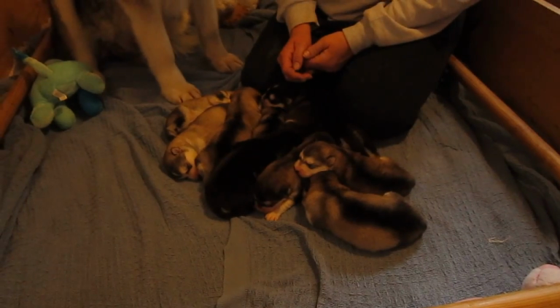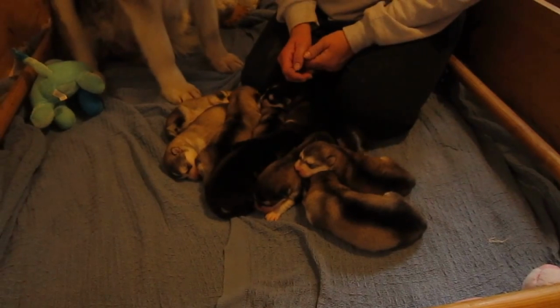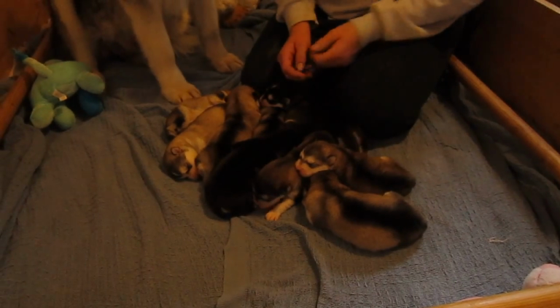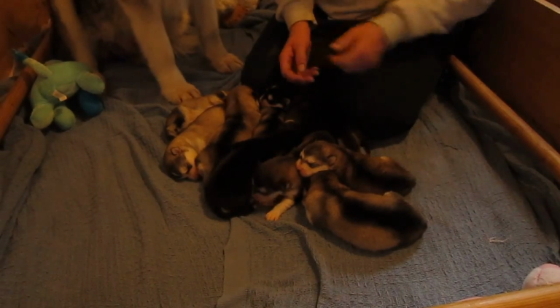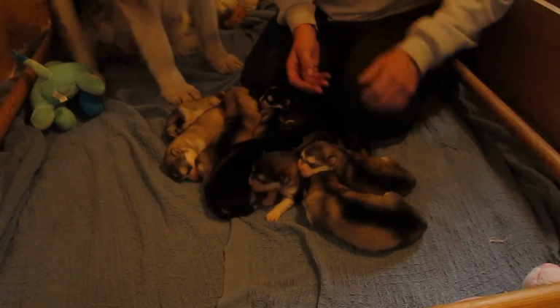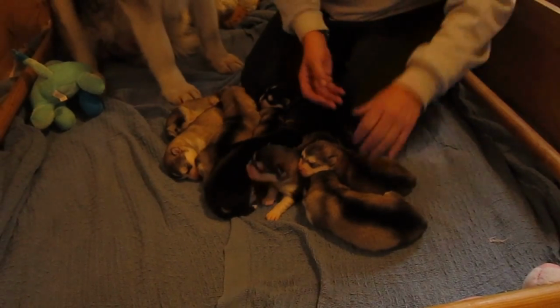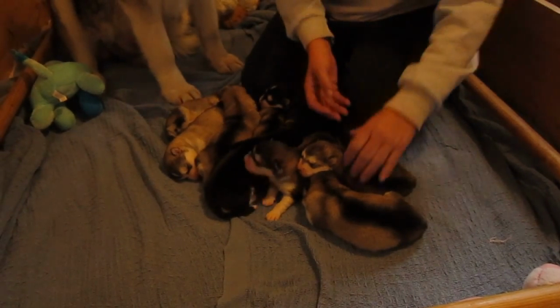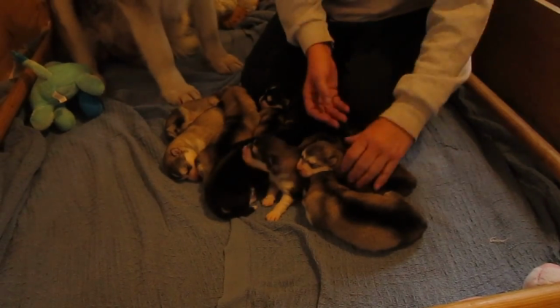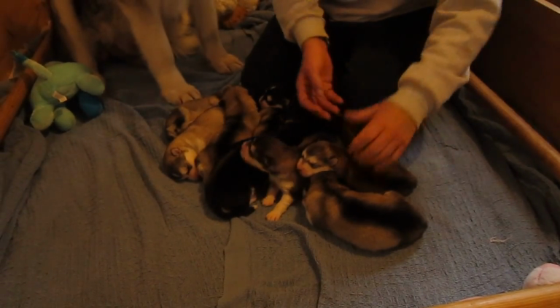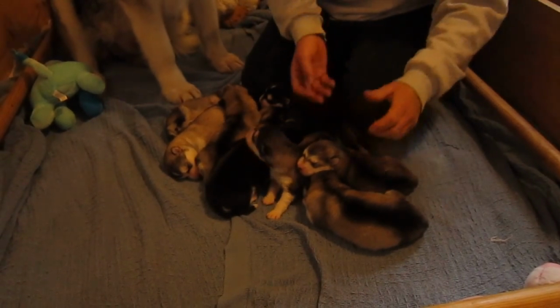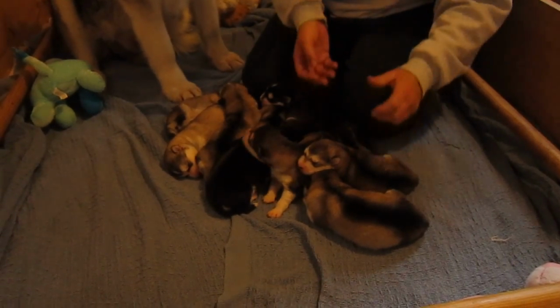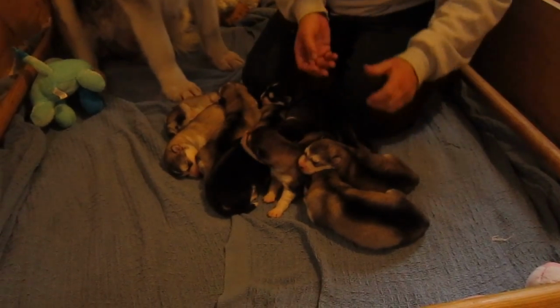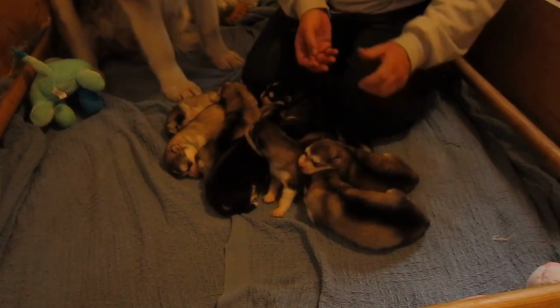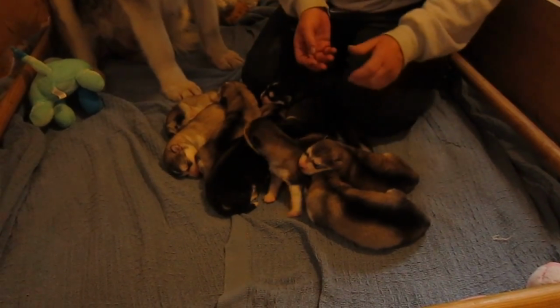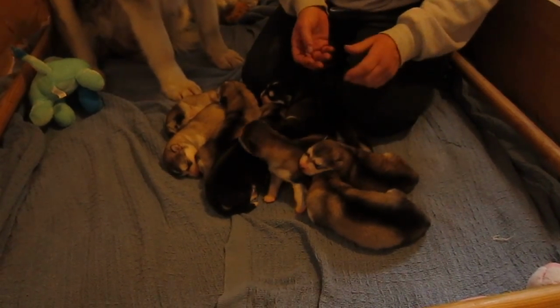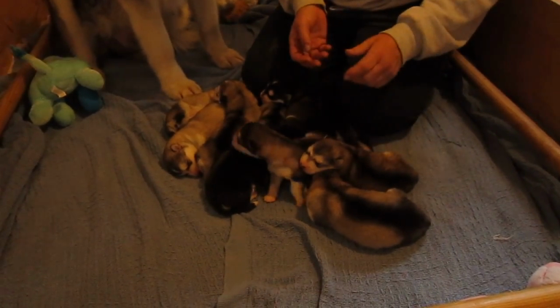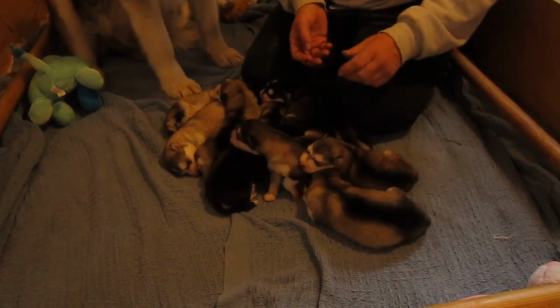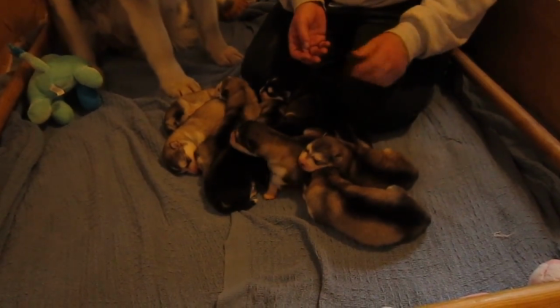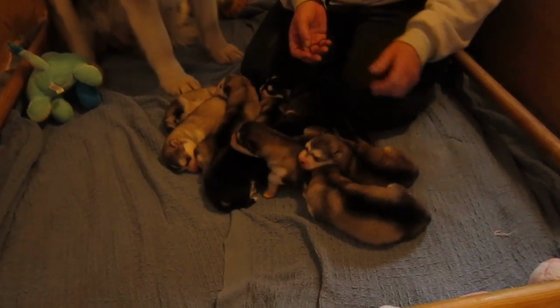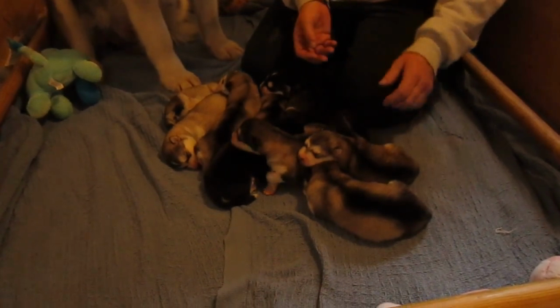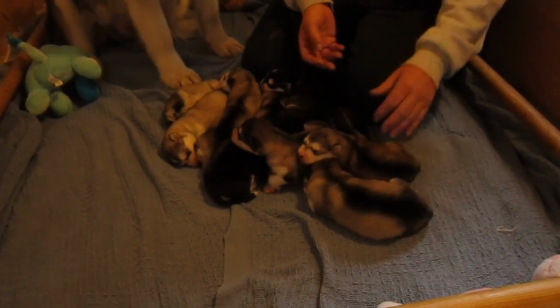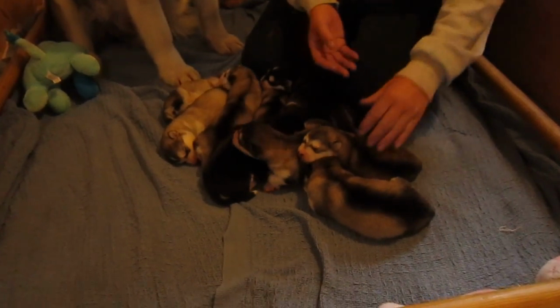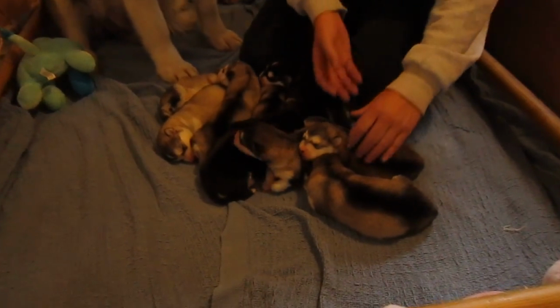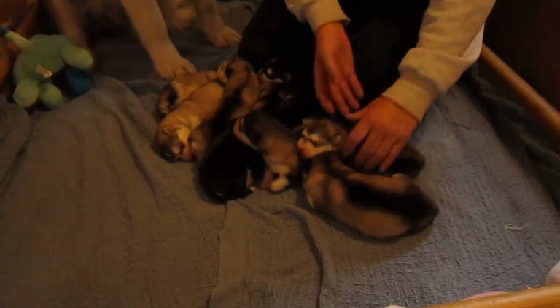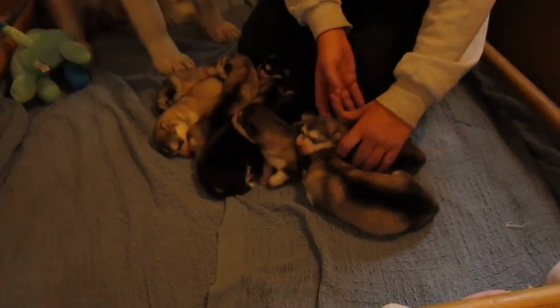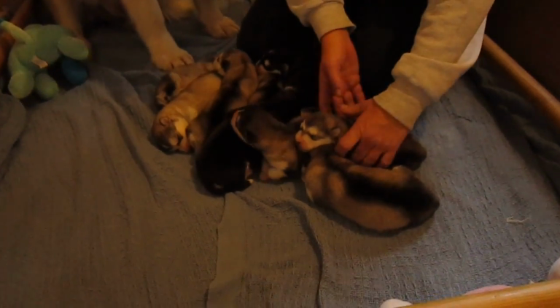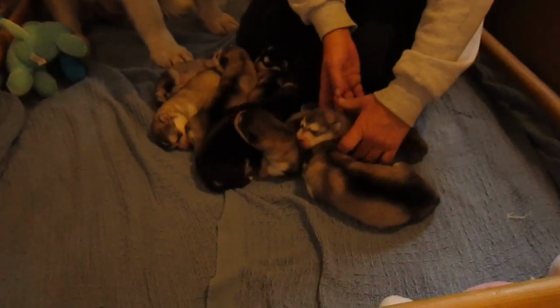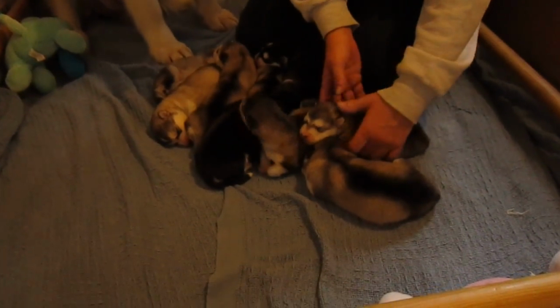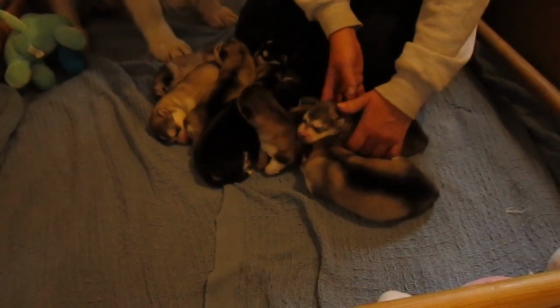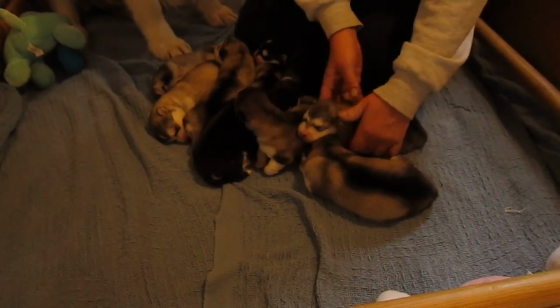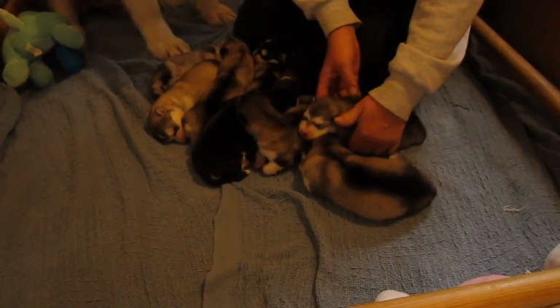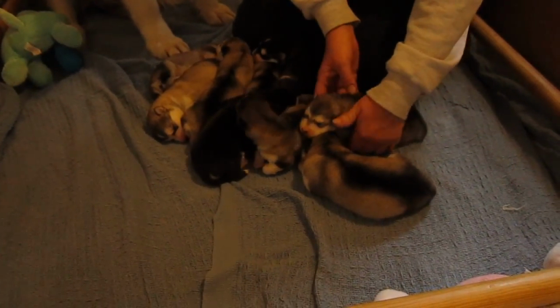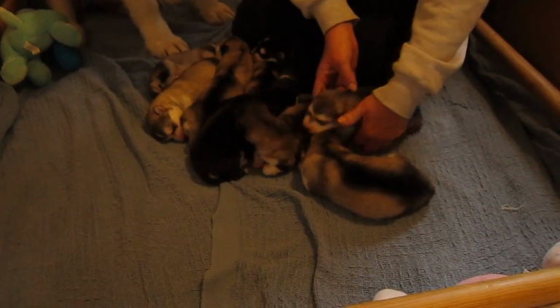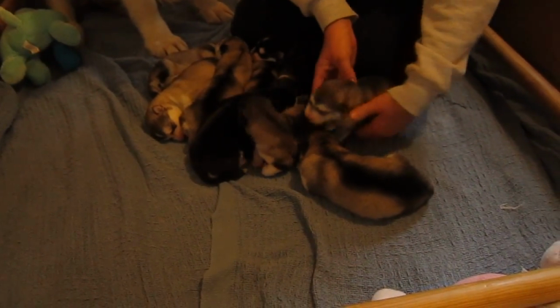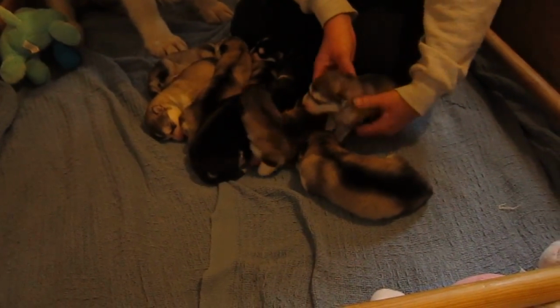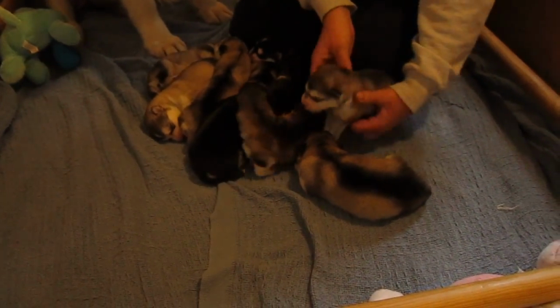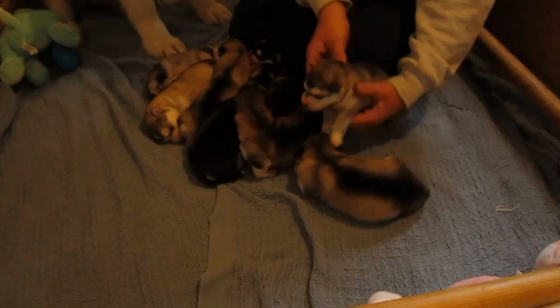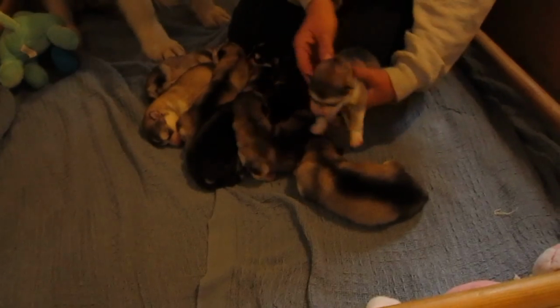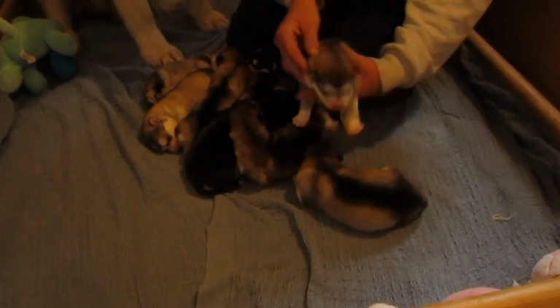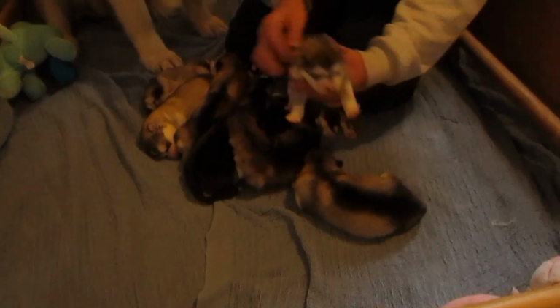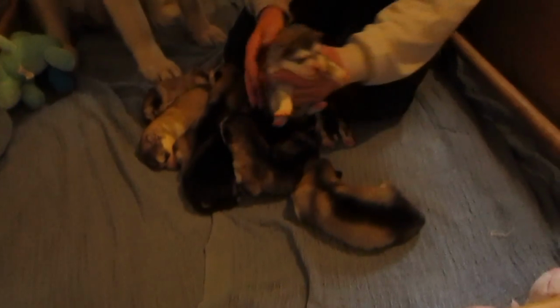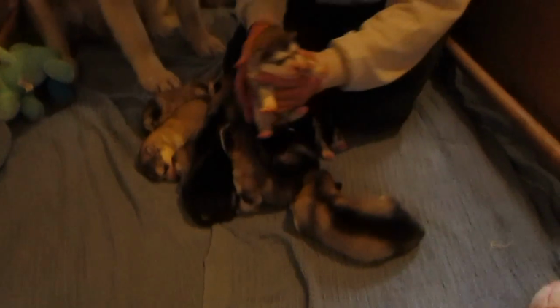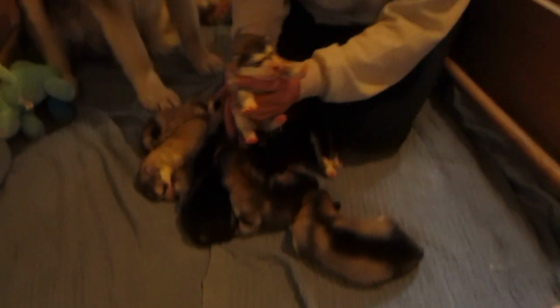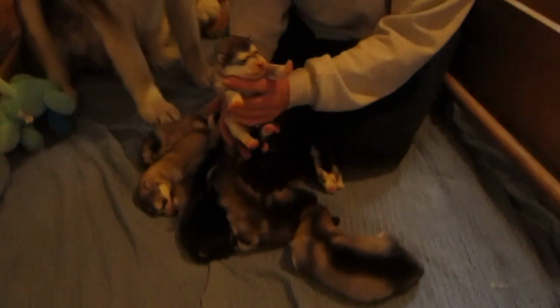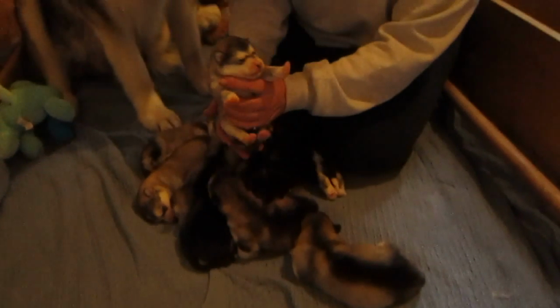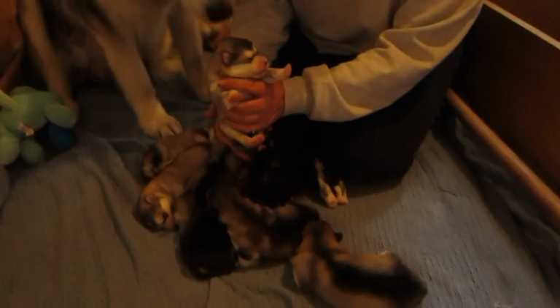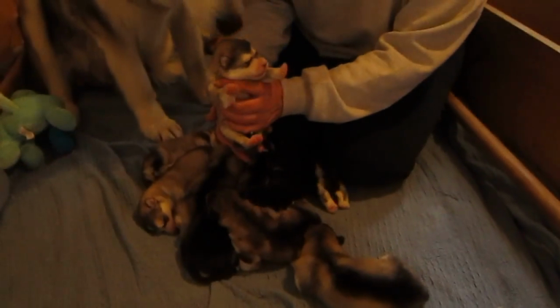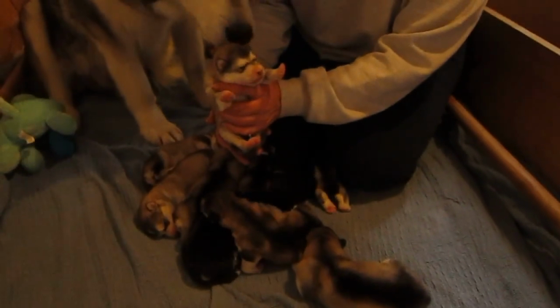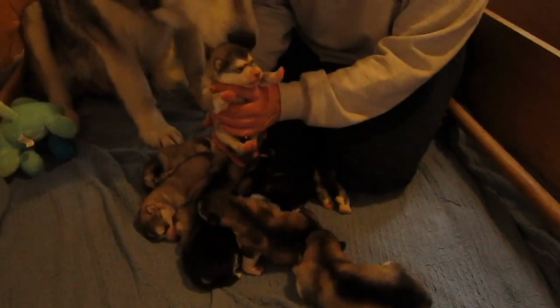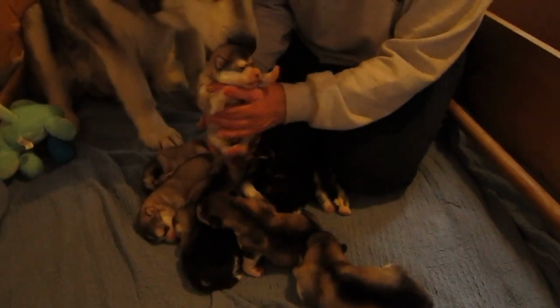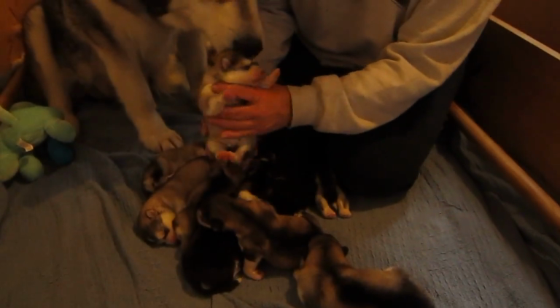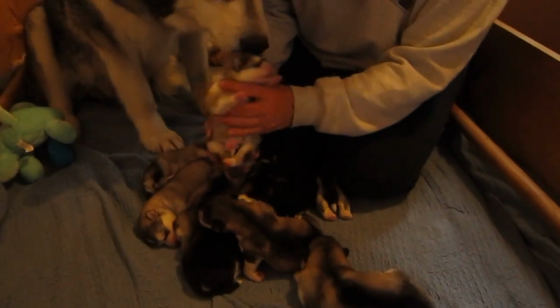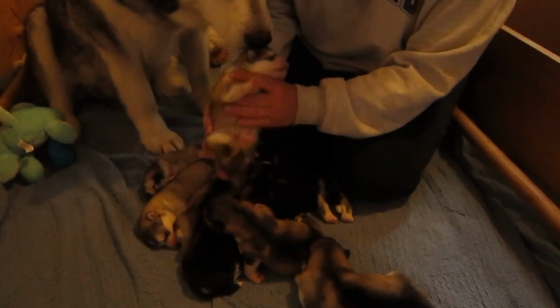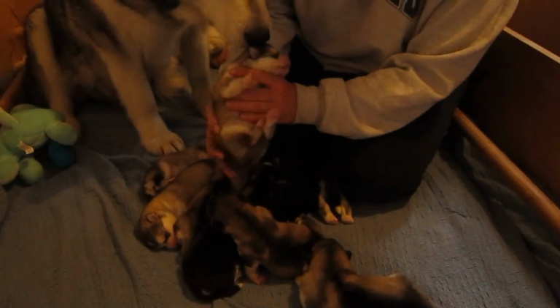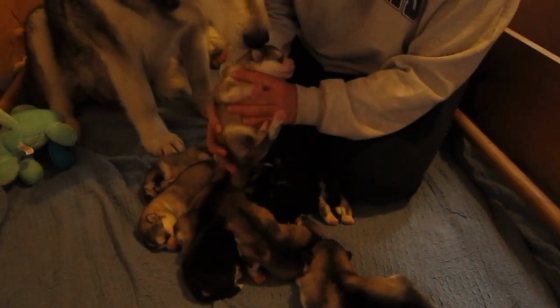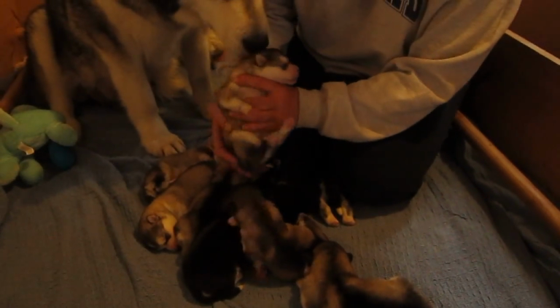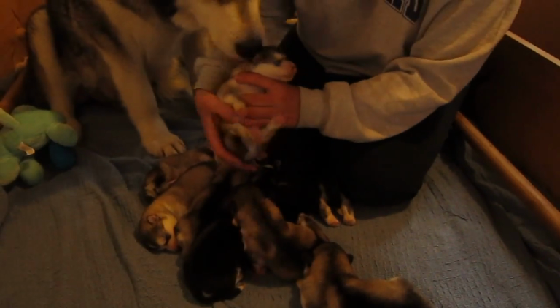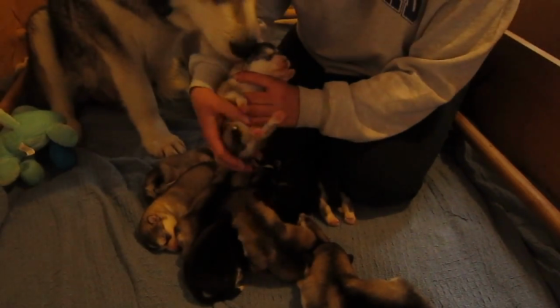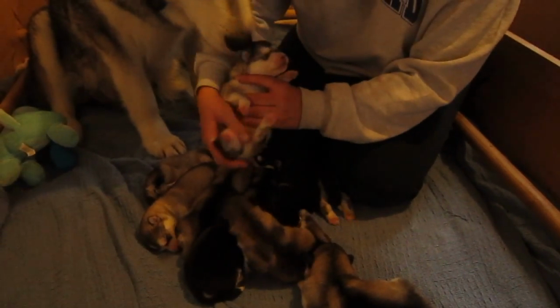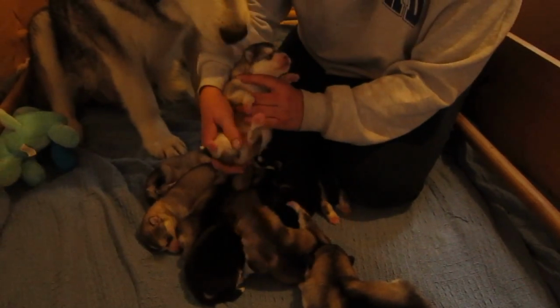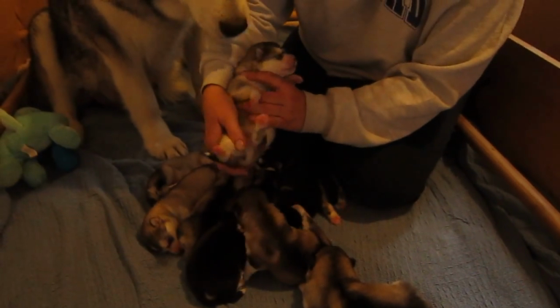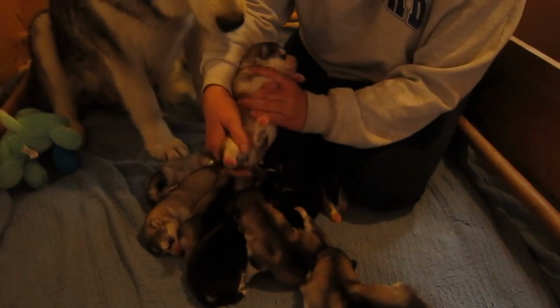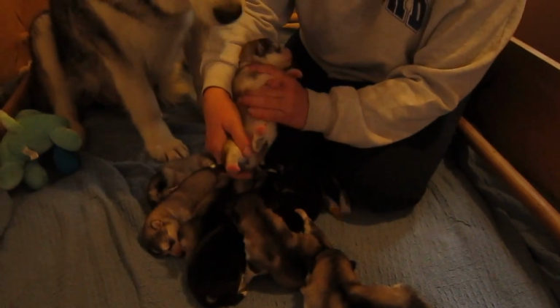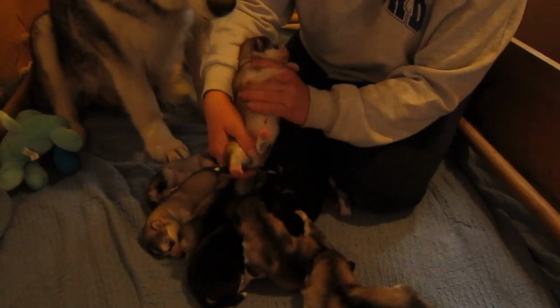Just a quick video. They're five days old, really cute heads on them.